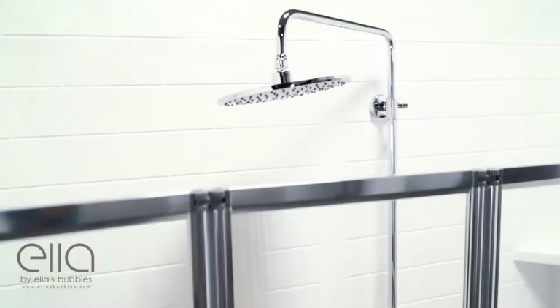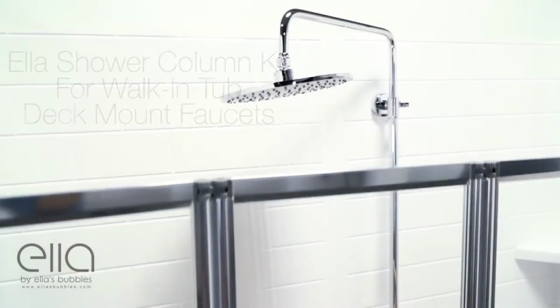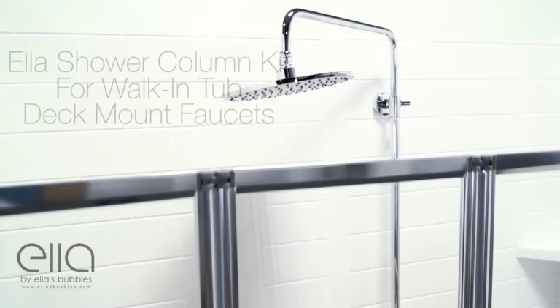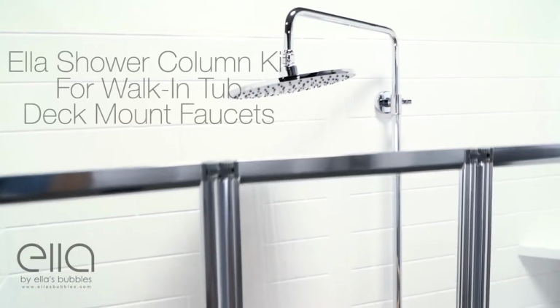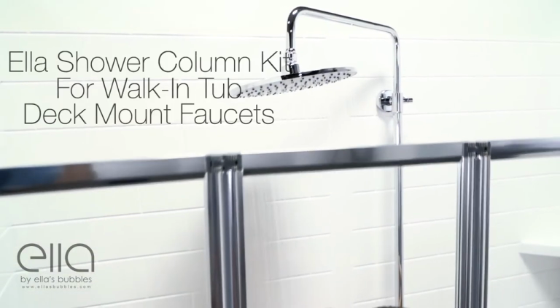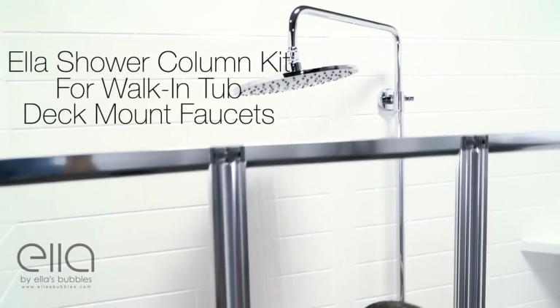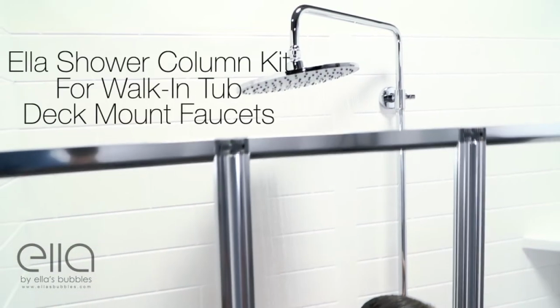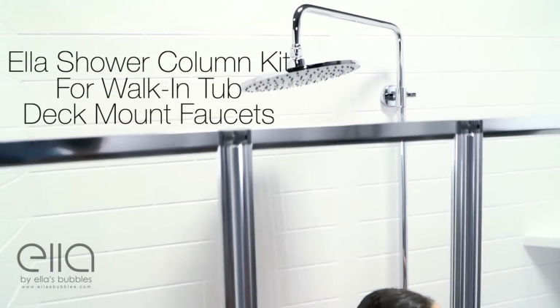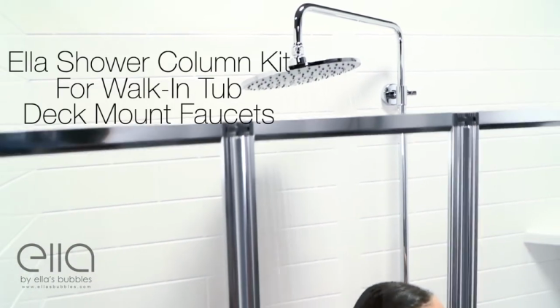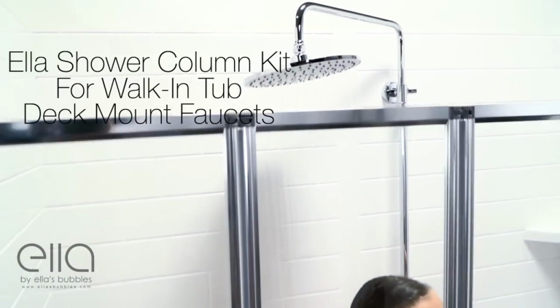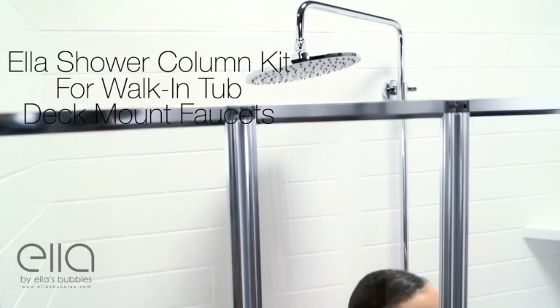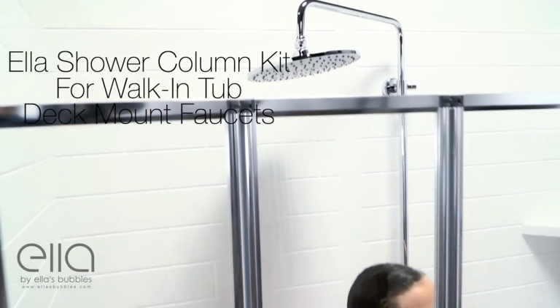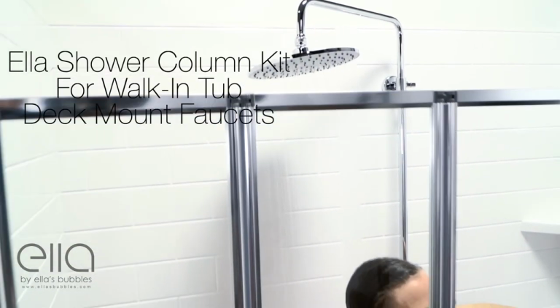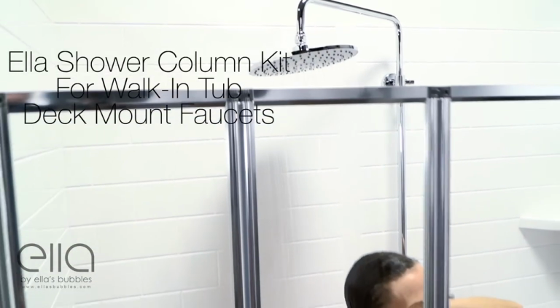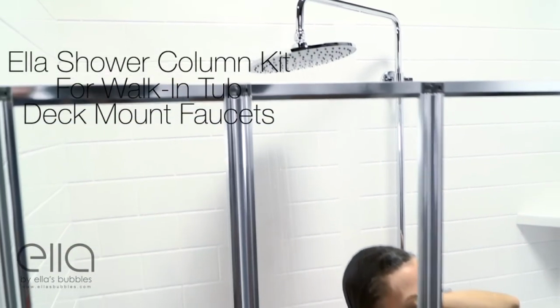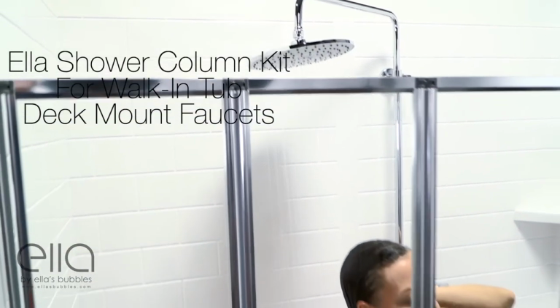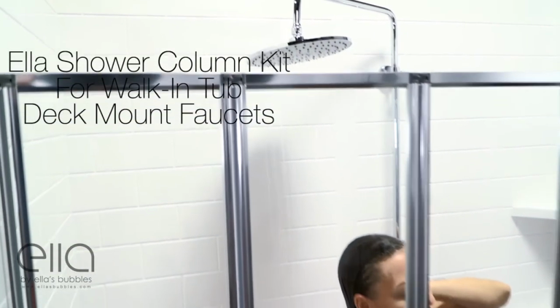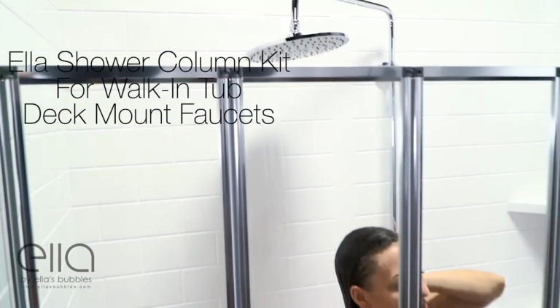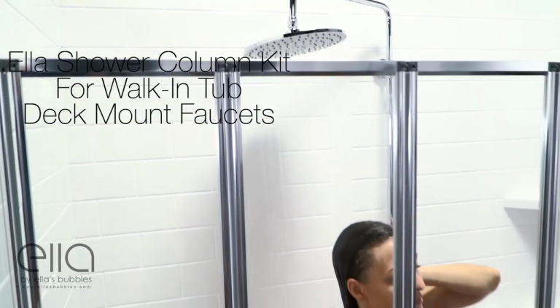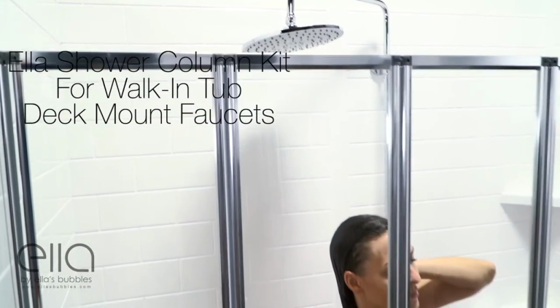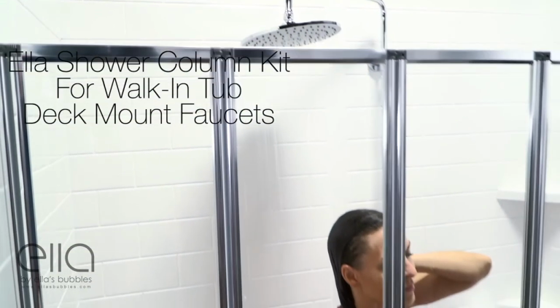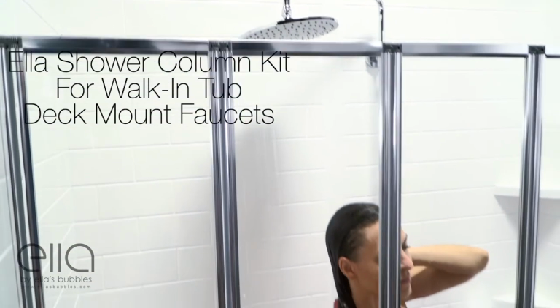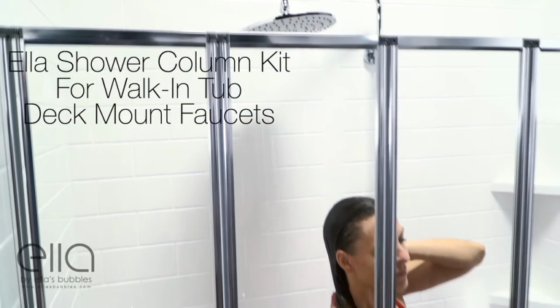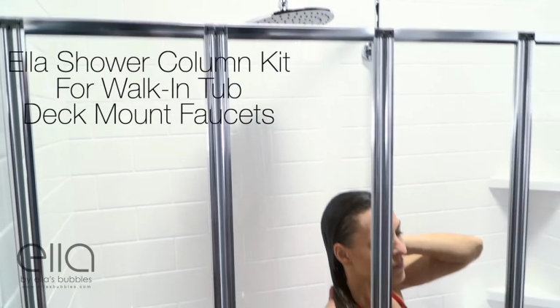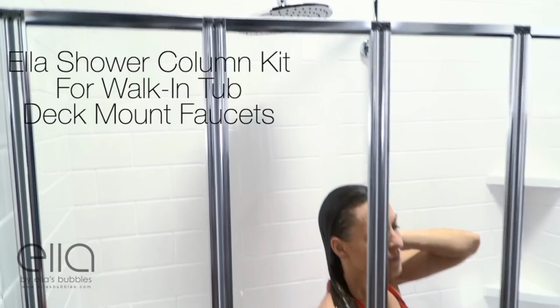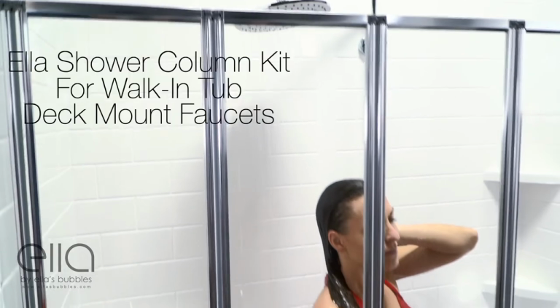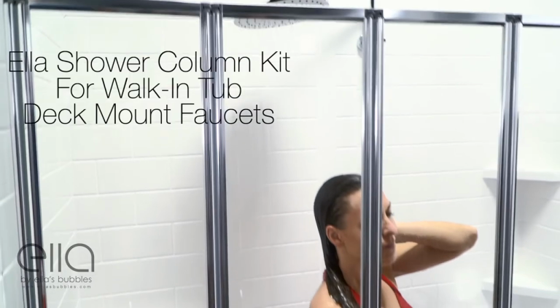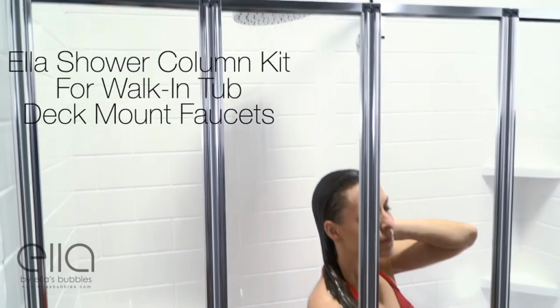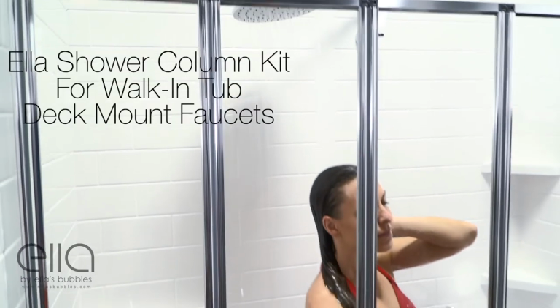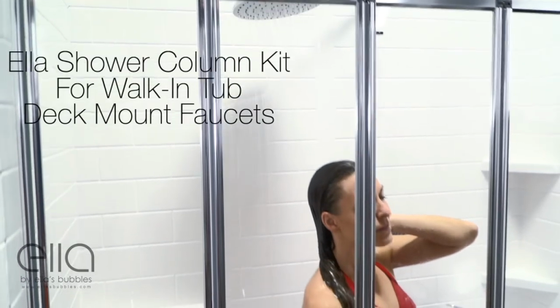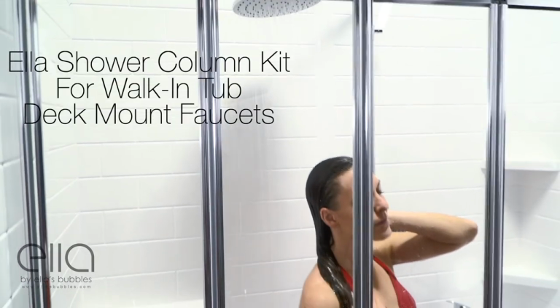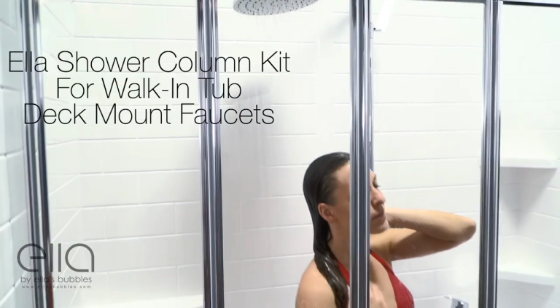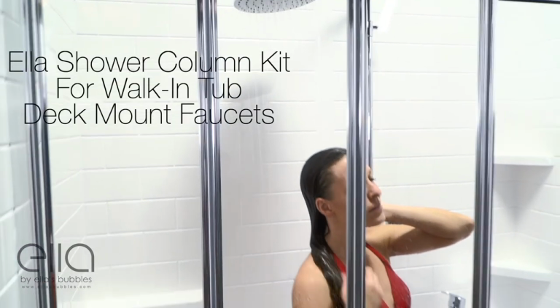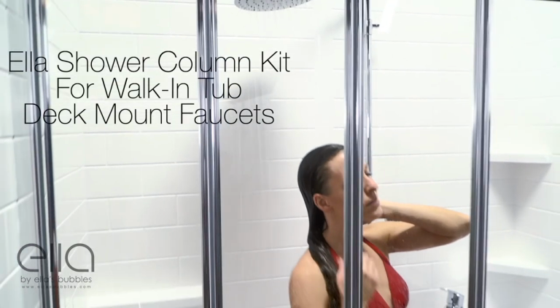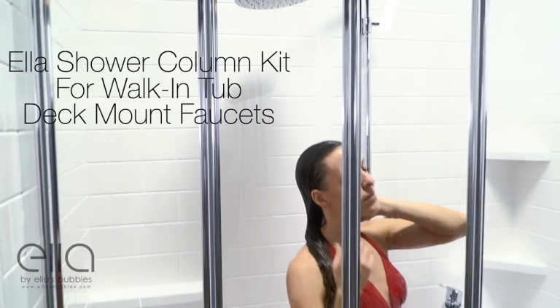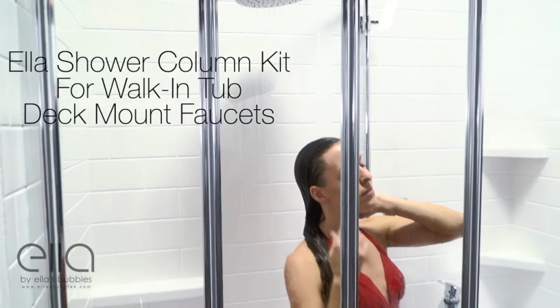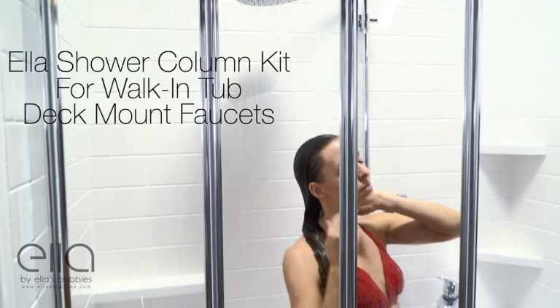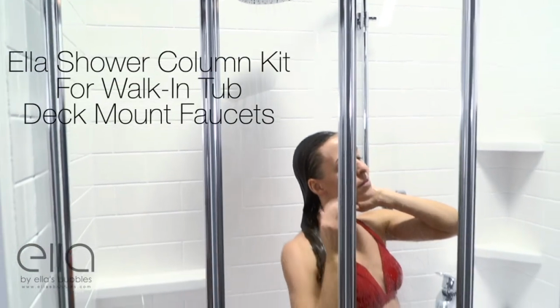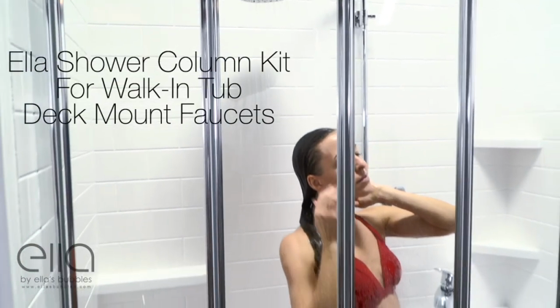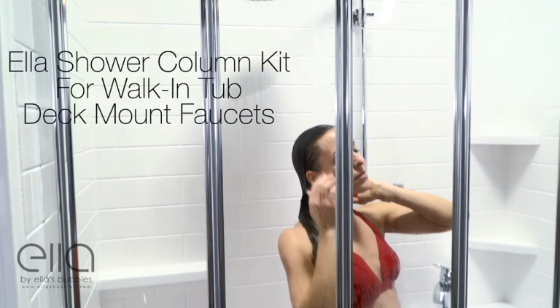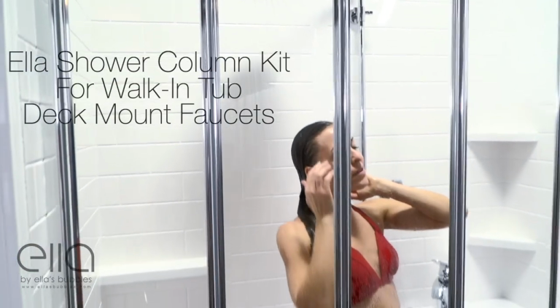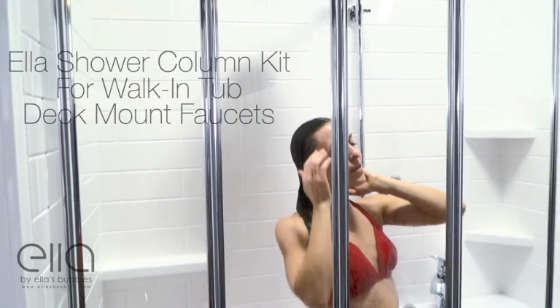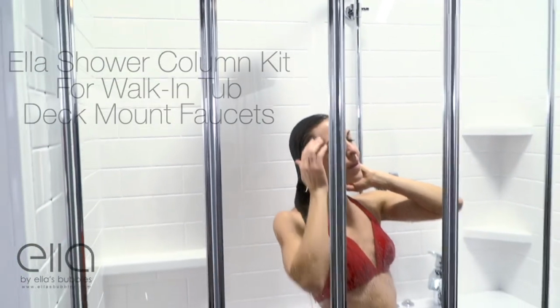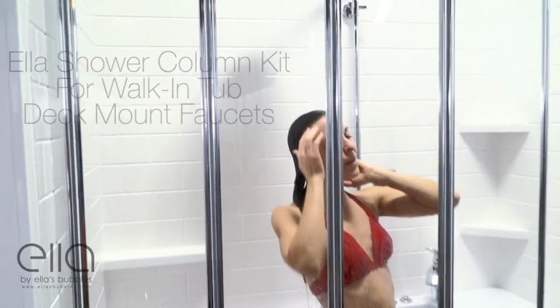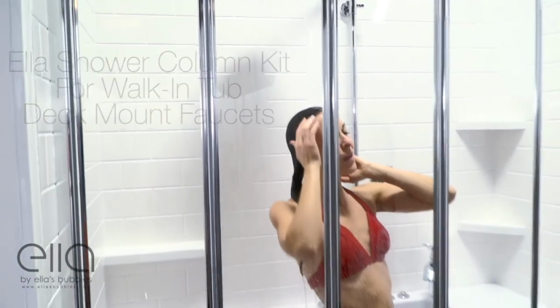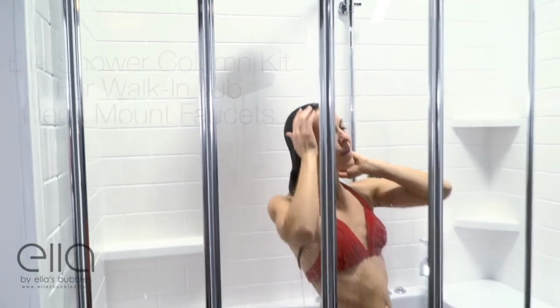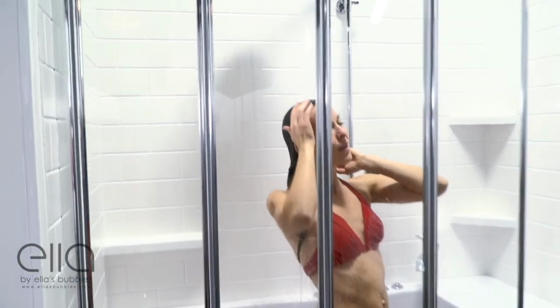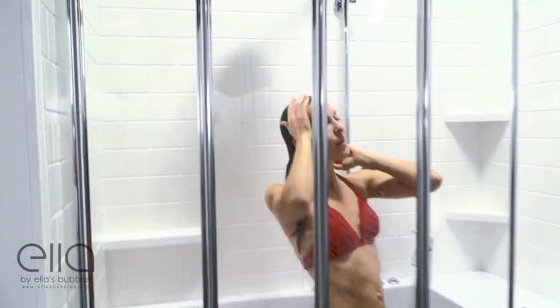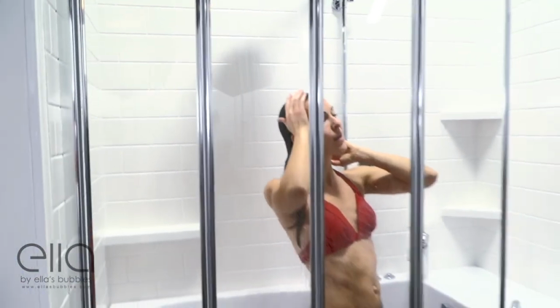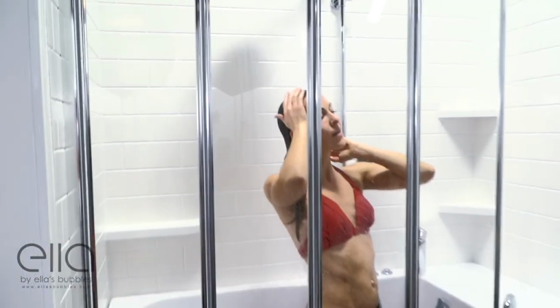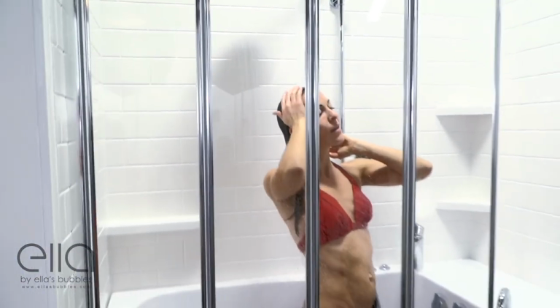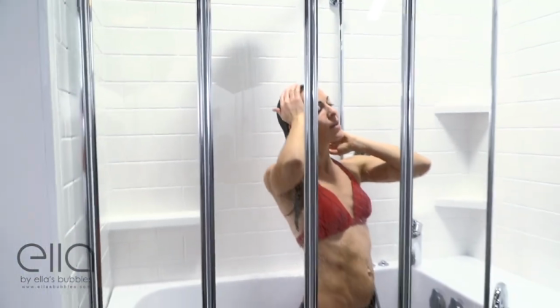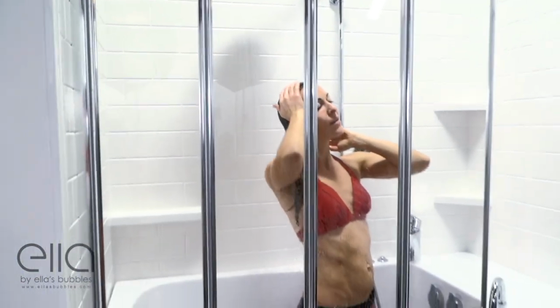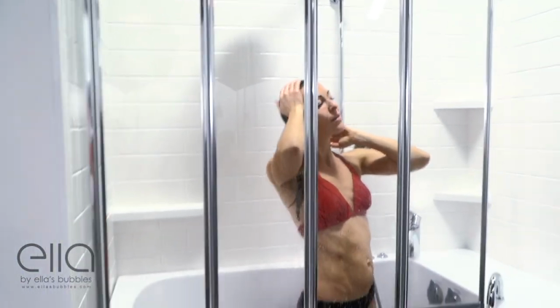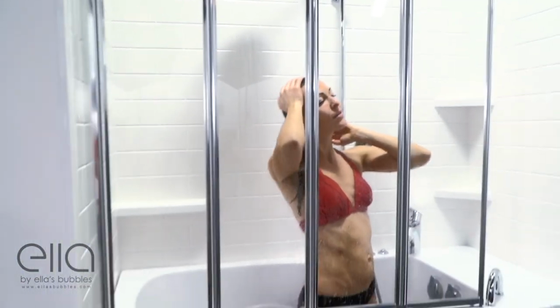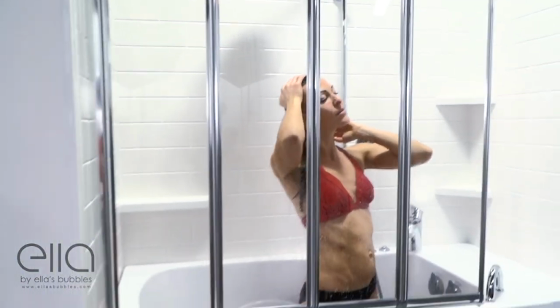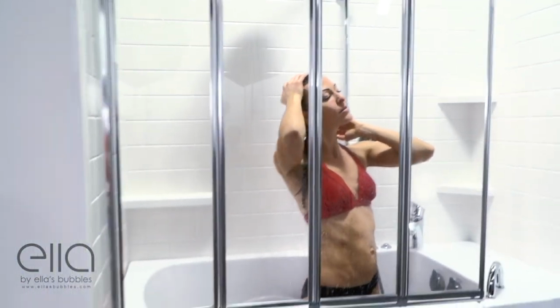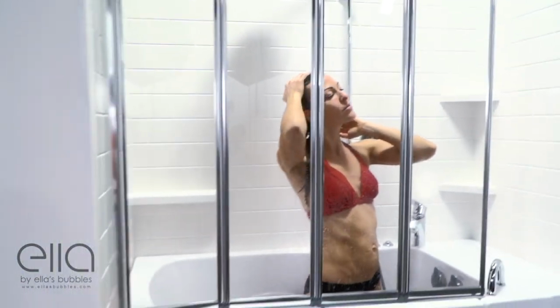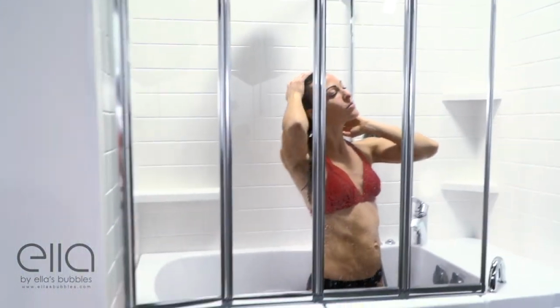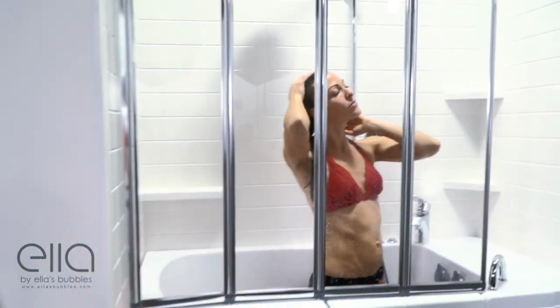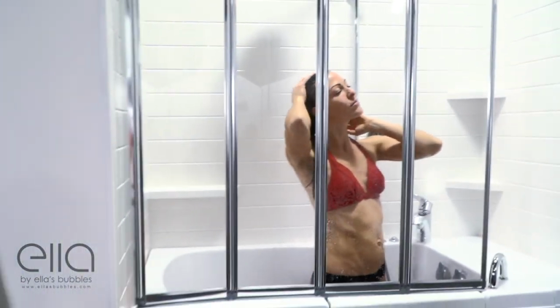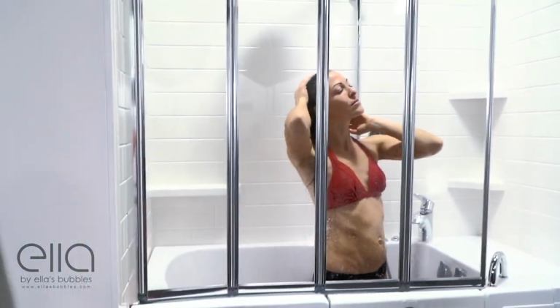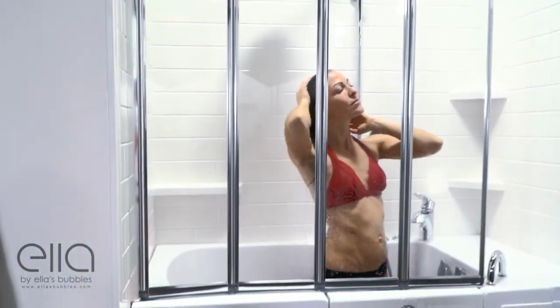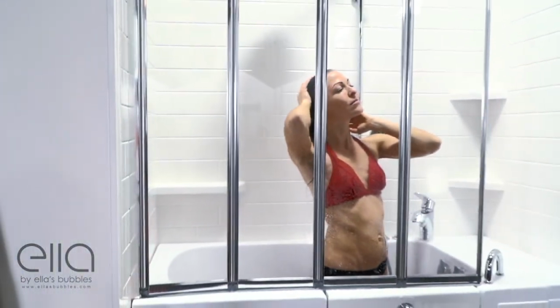Give us a call at 800-480-6850 or visit us at ellasbubbles.com.